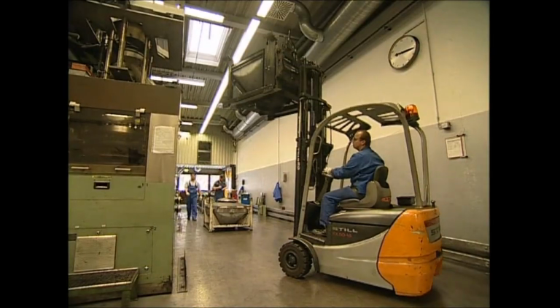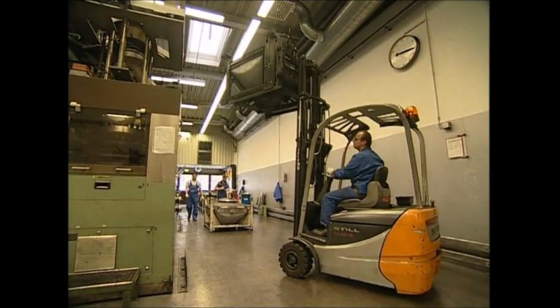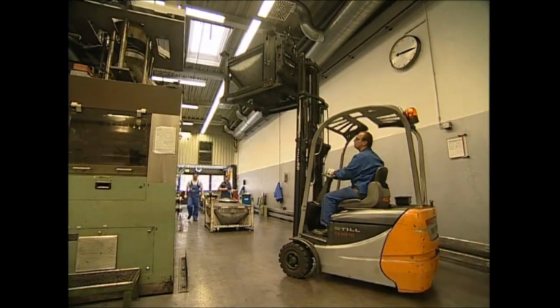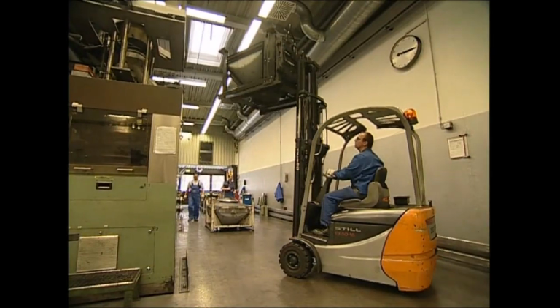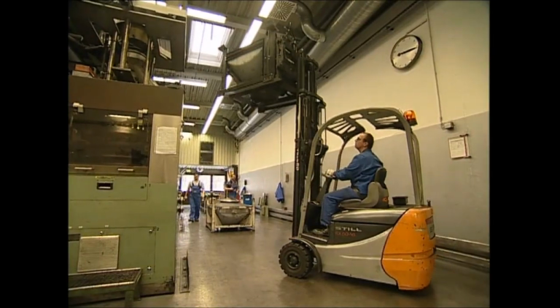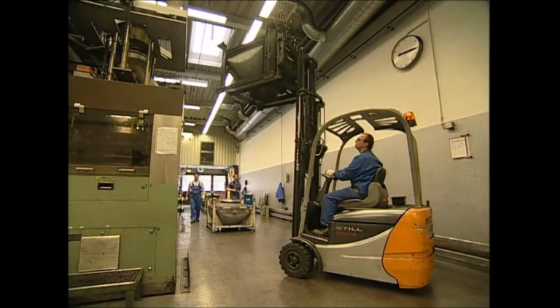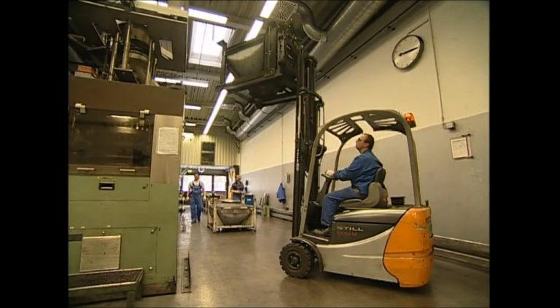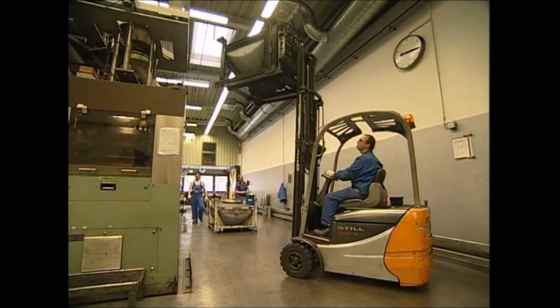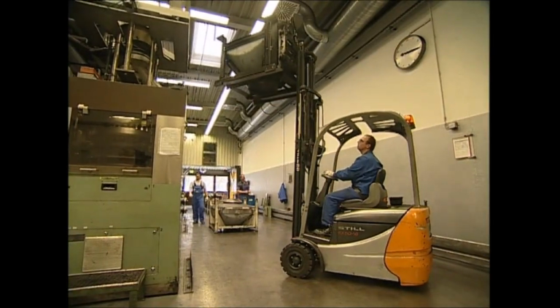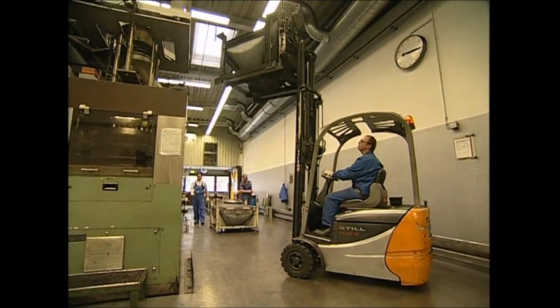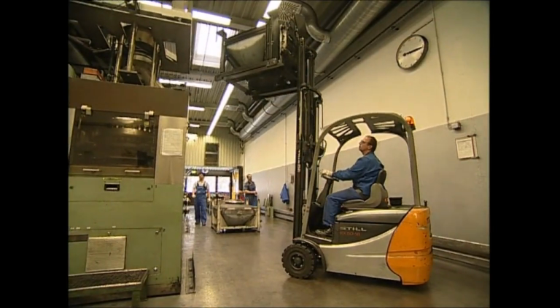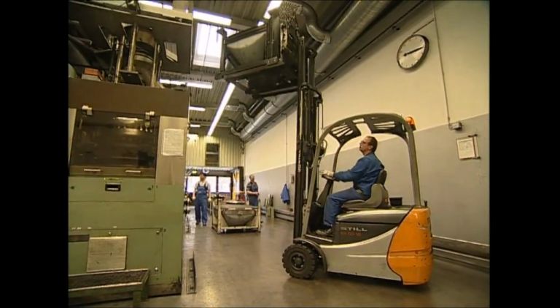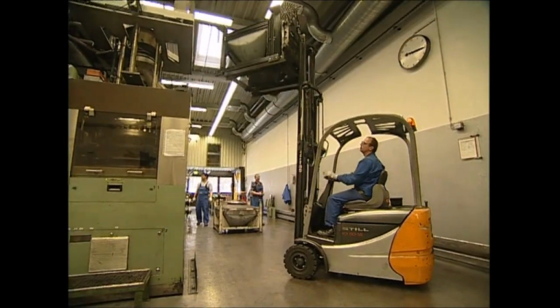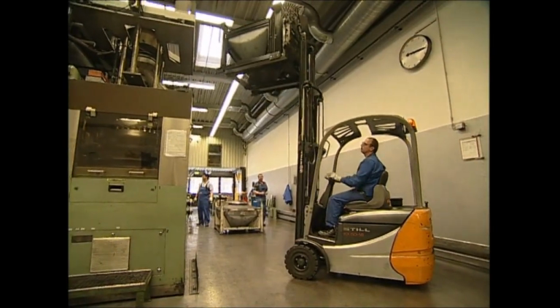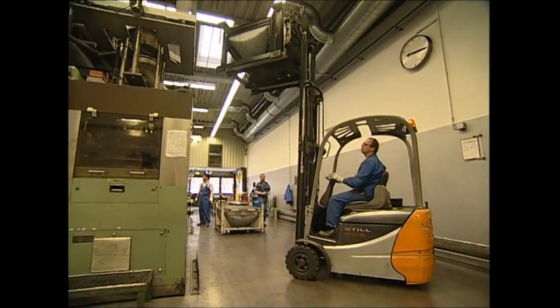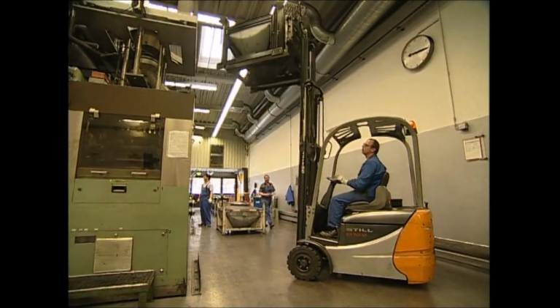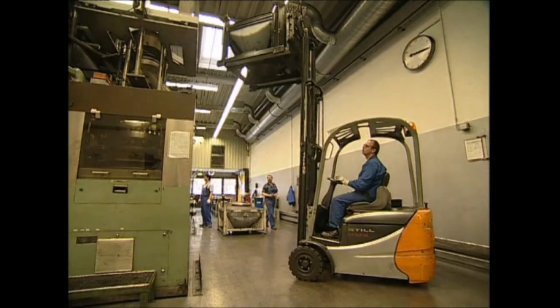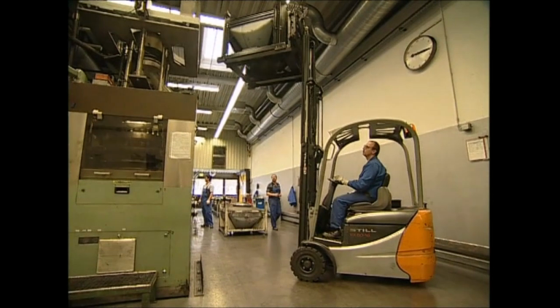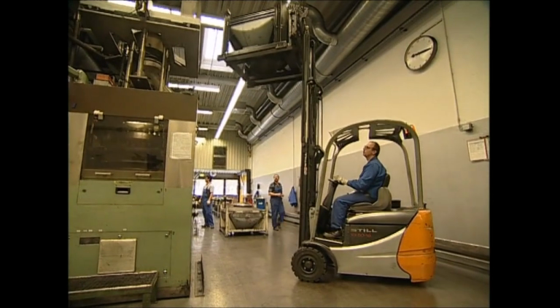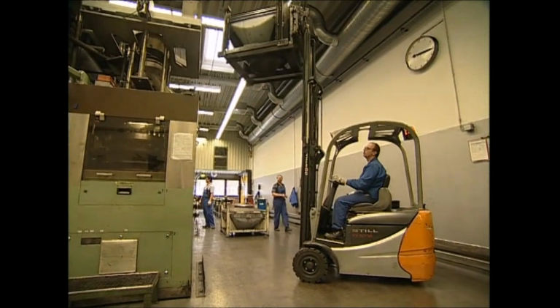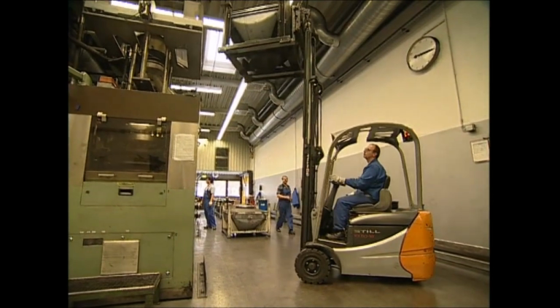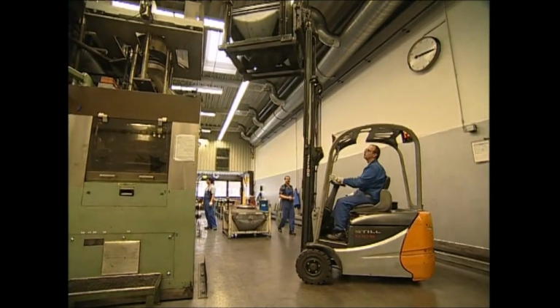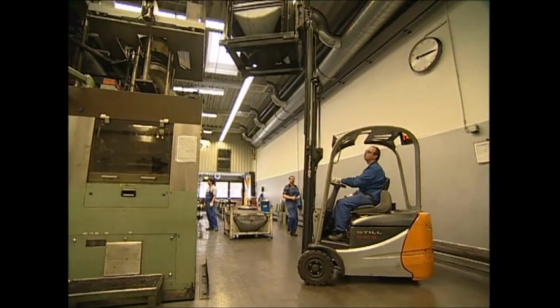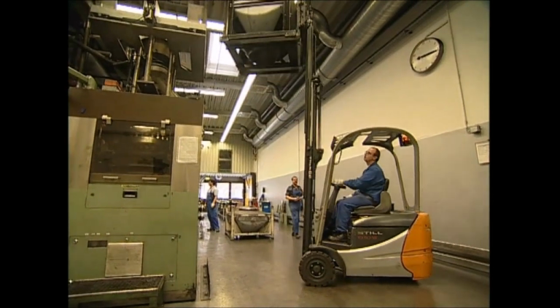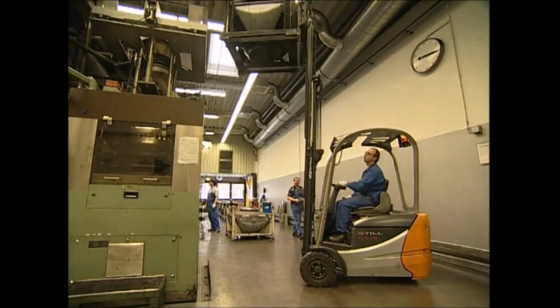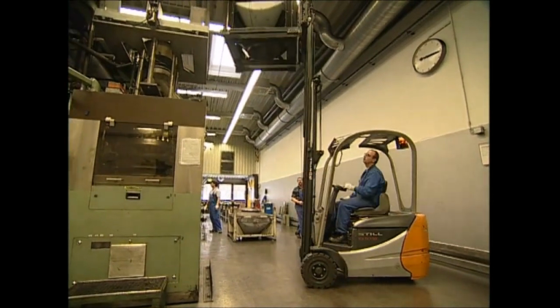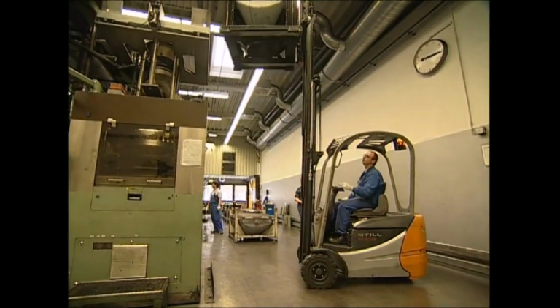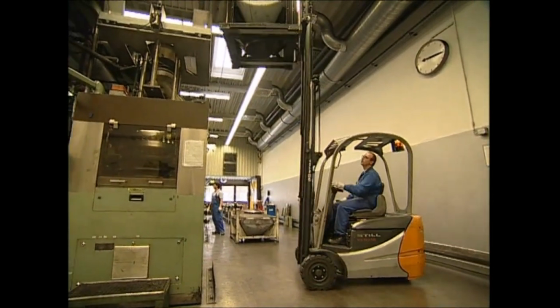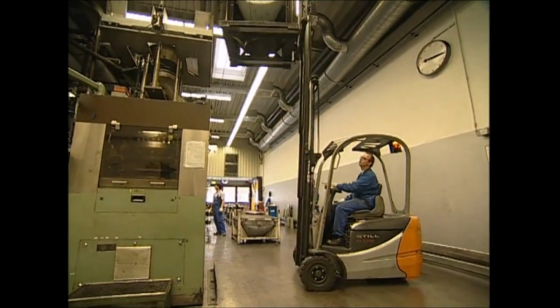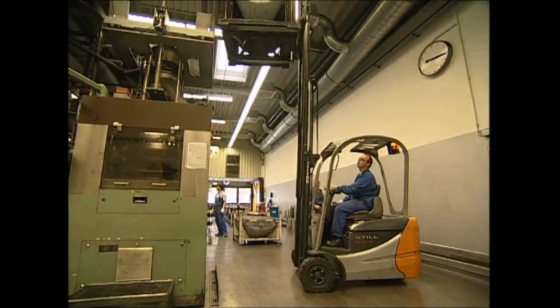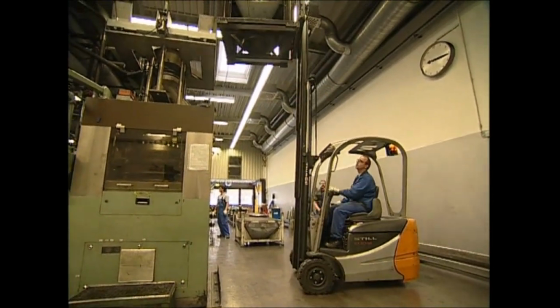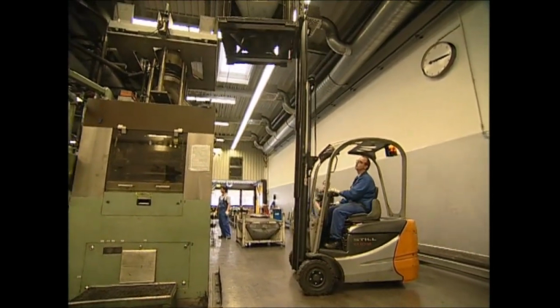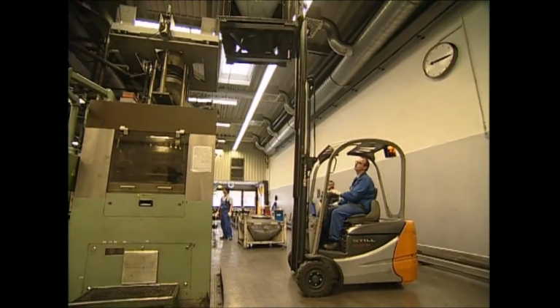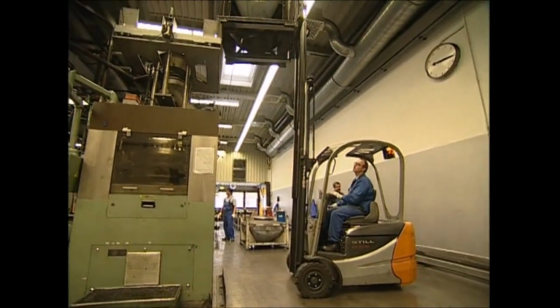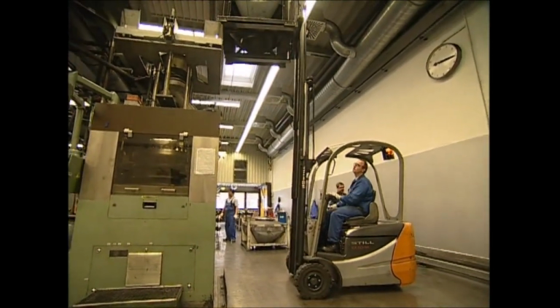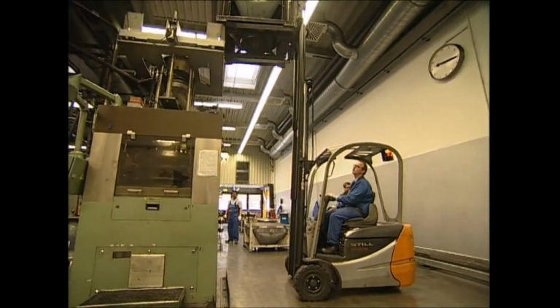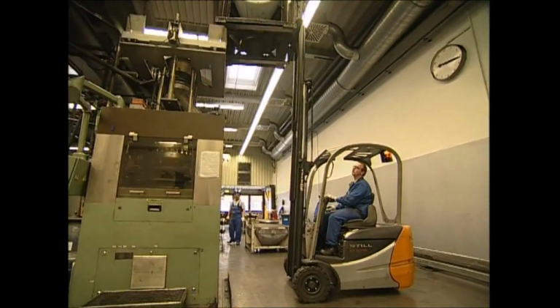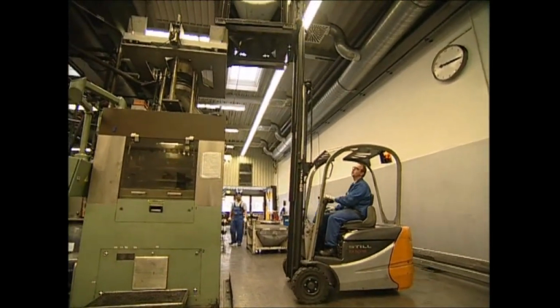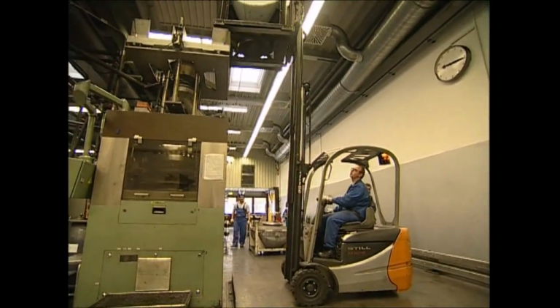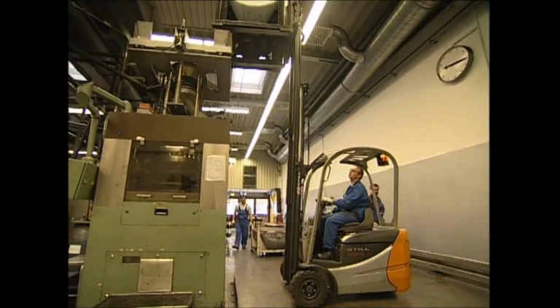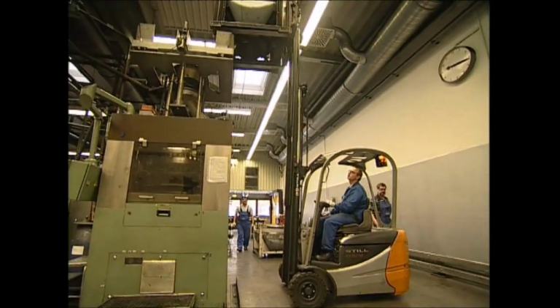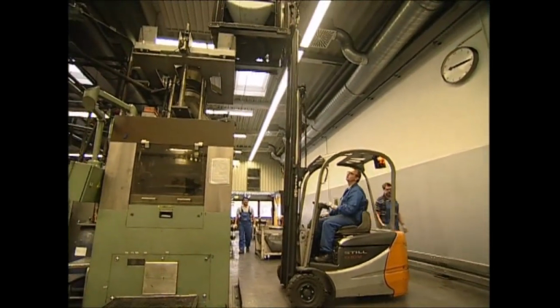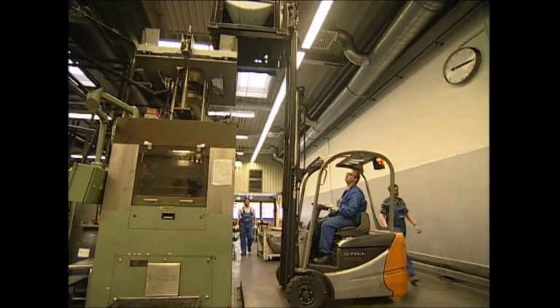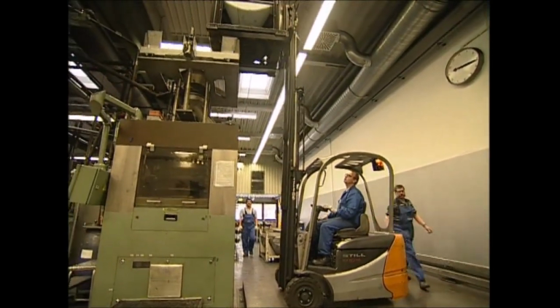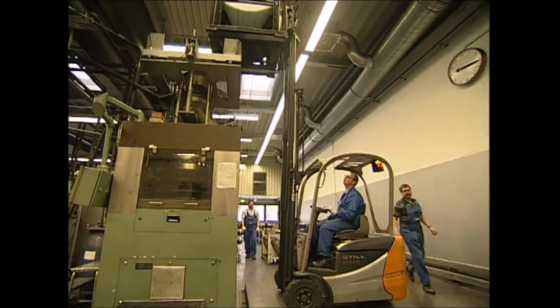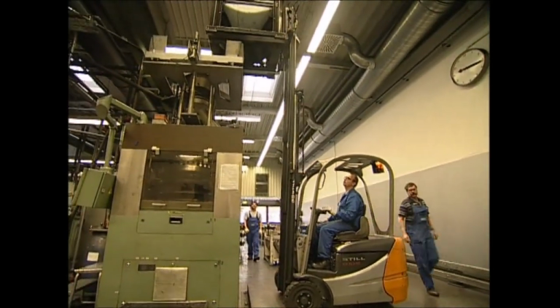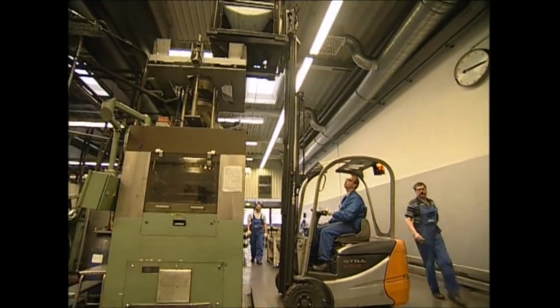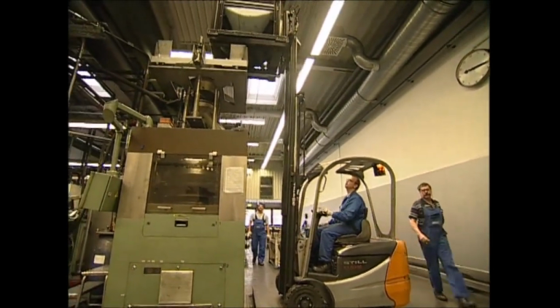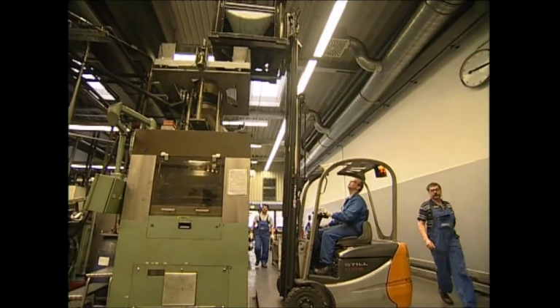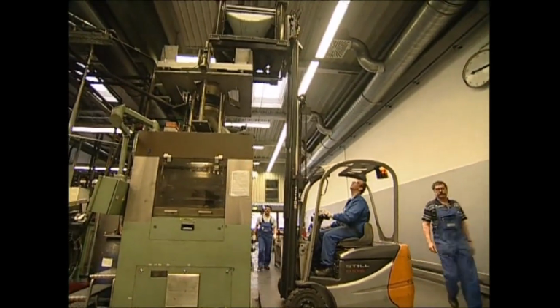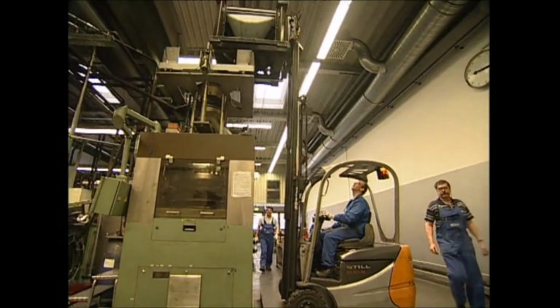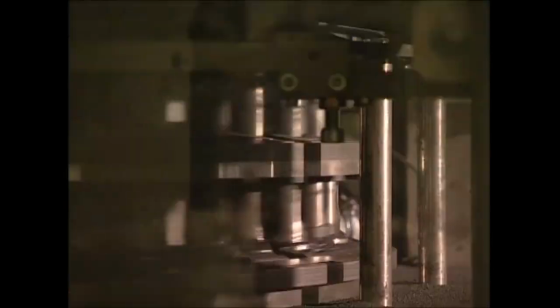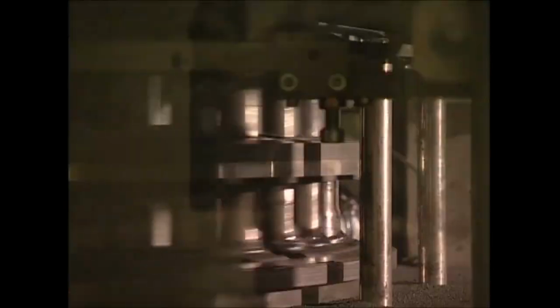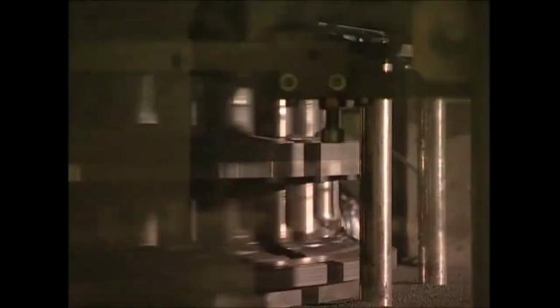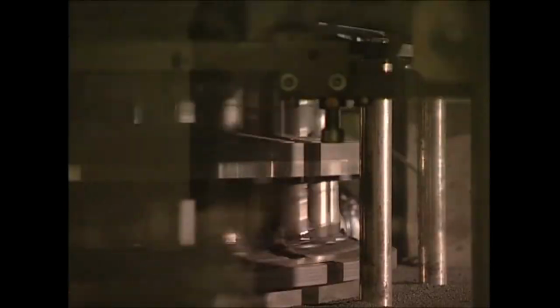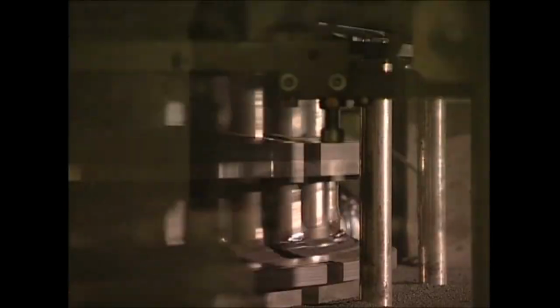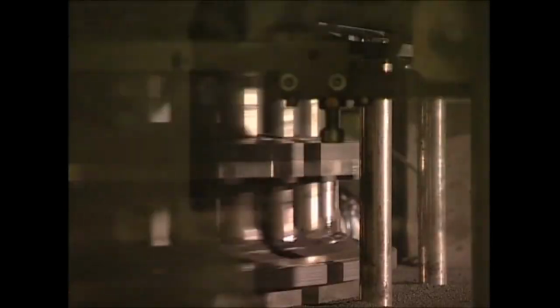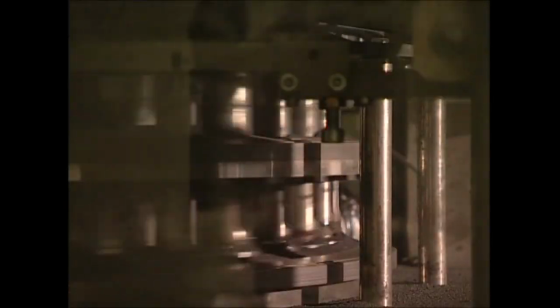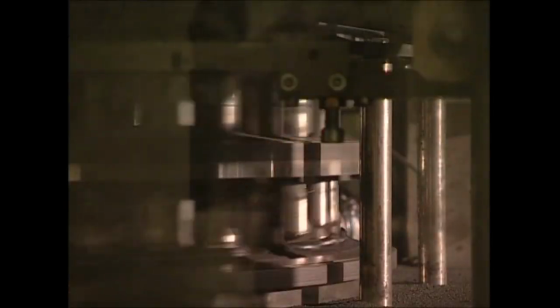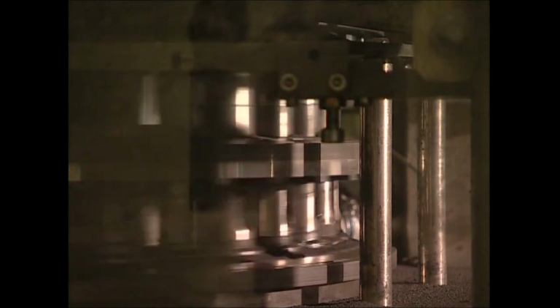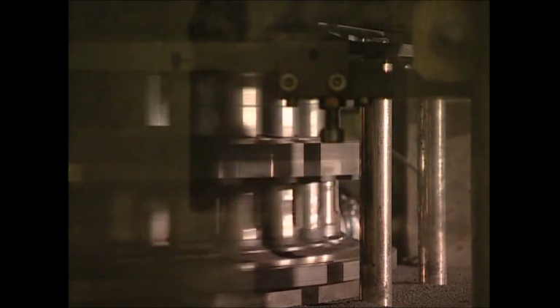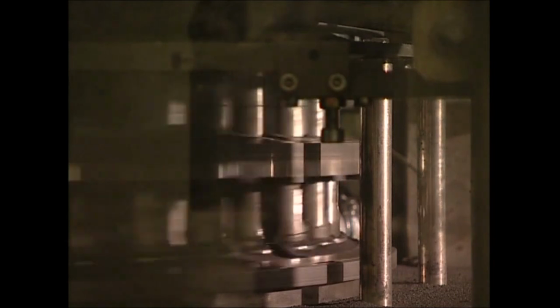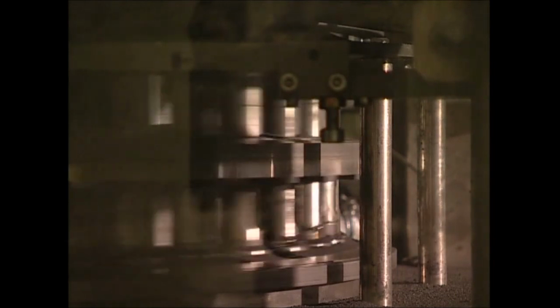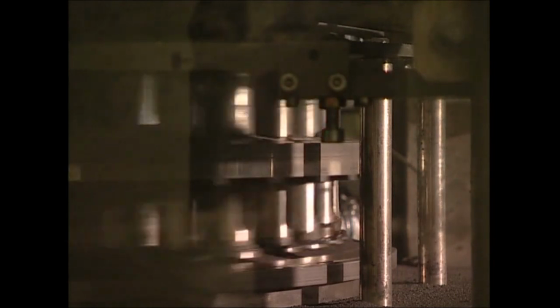The mixture is loaded into the top of the machine here, and once it's compressed, the rings are then loaded into each battery as it passes below.